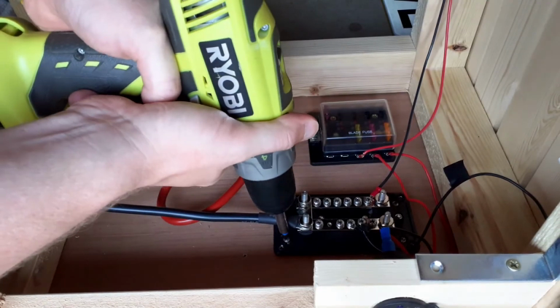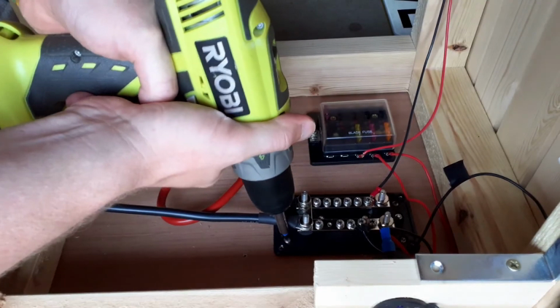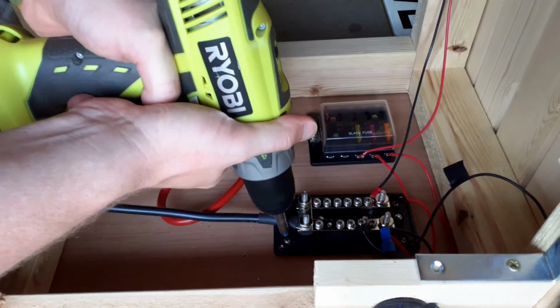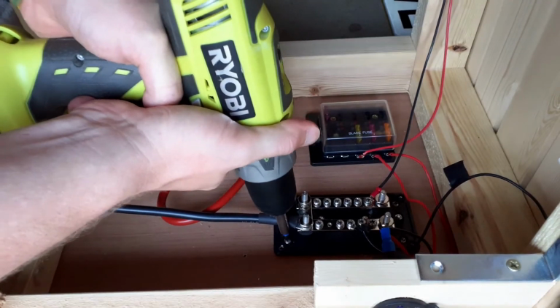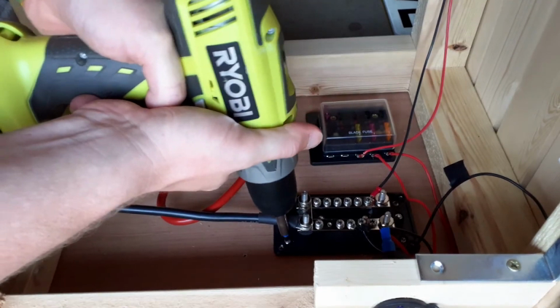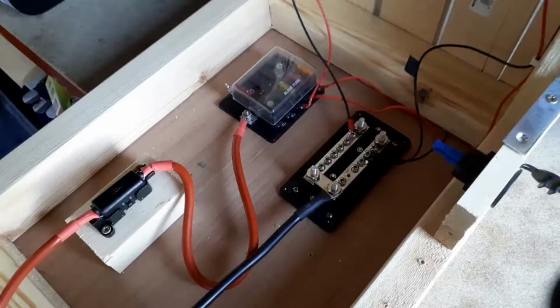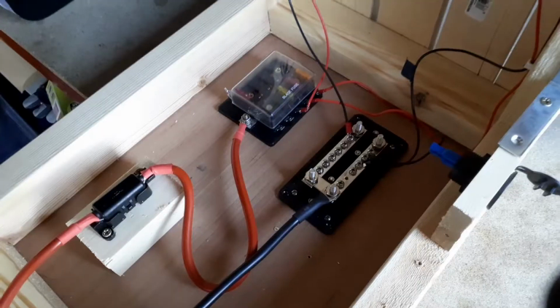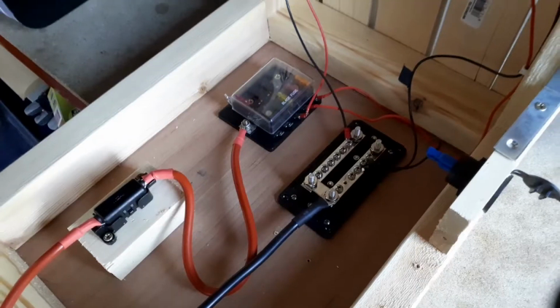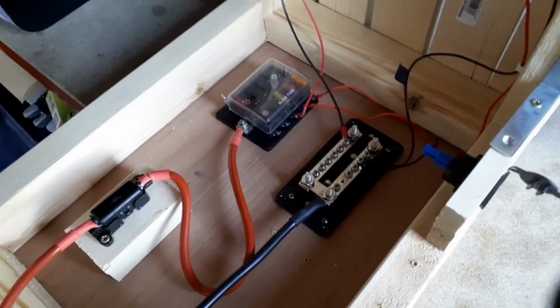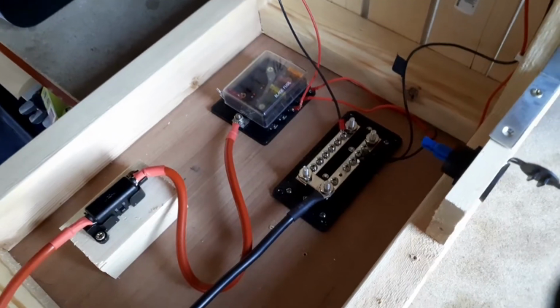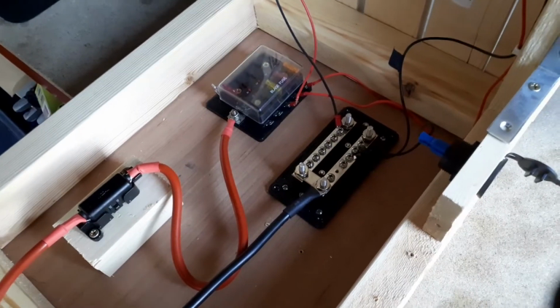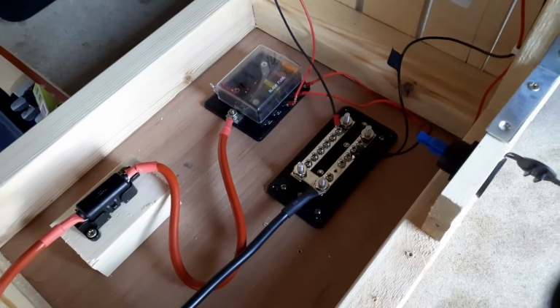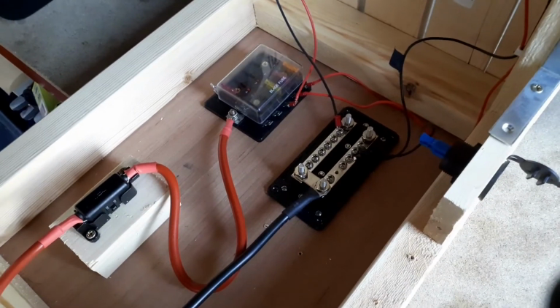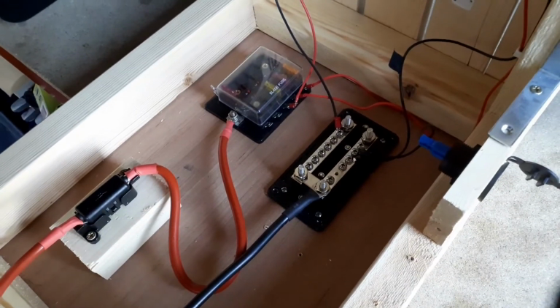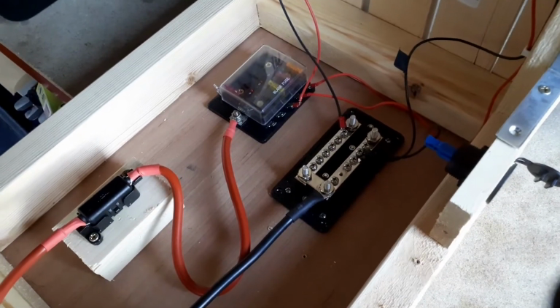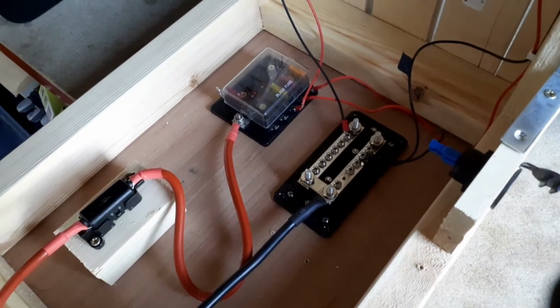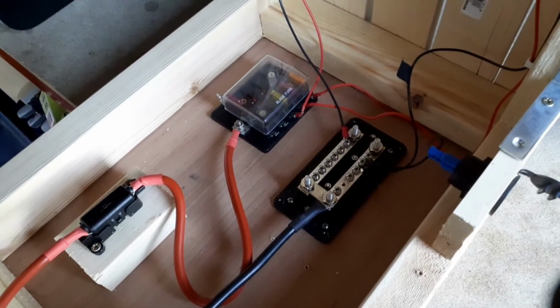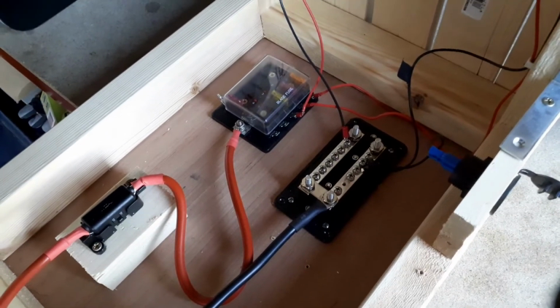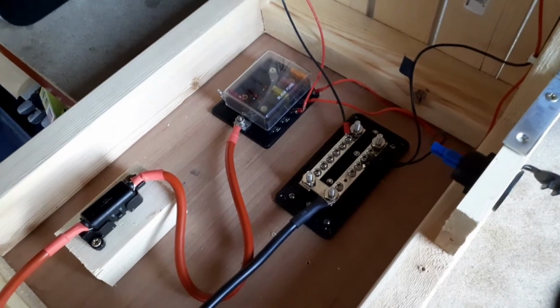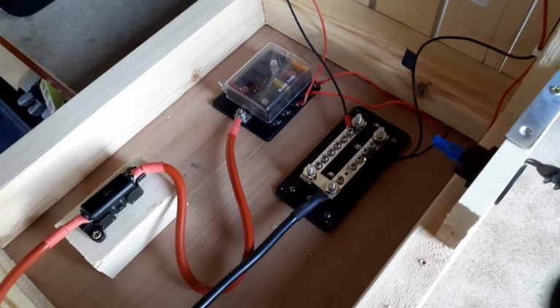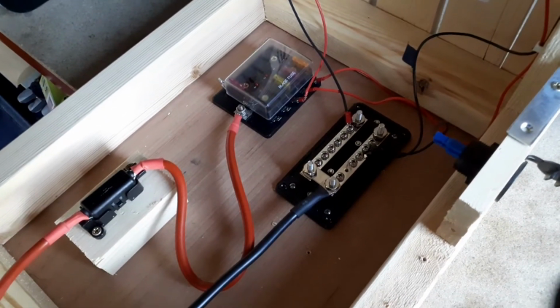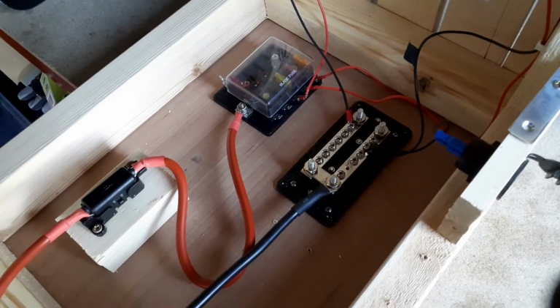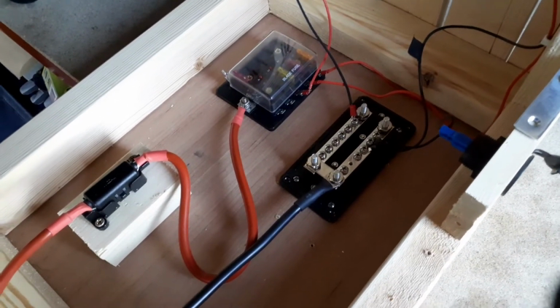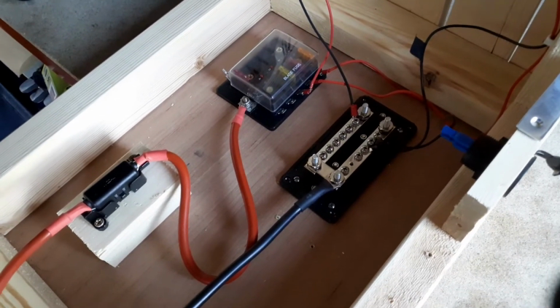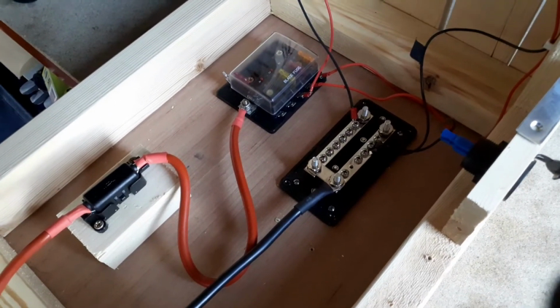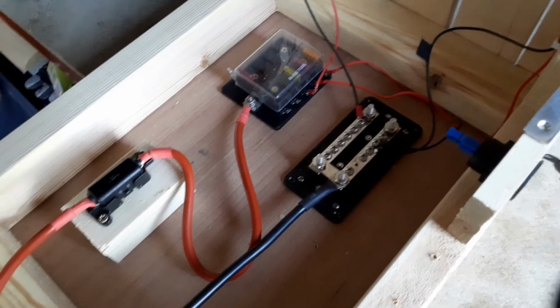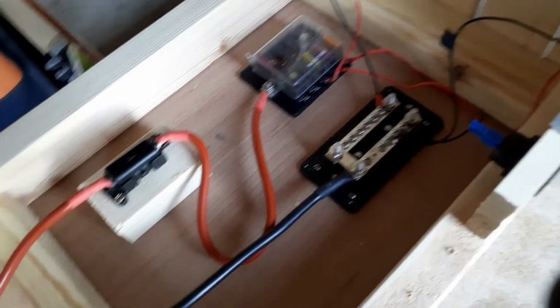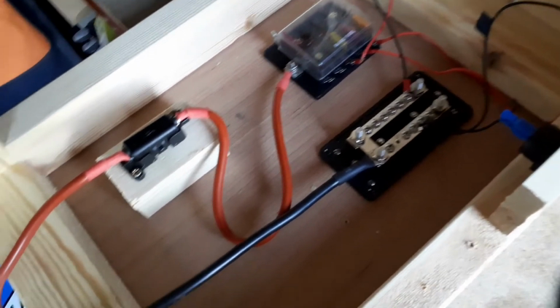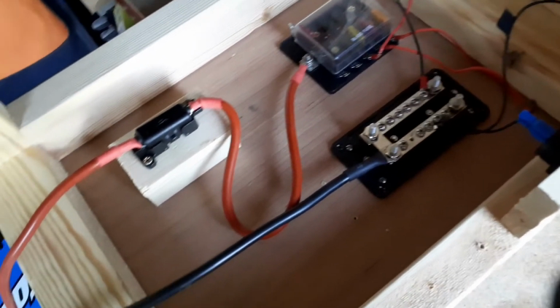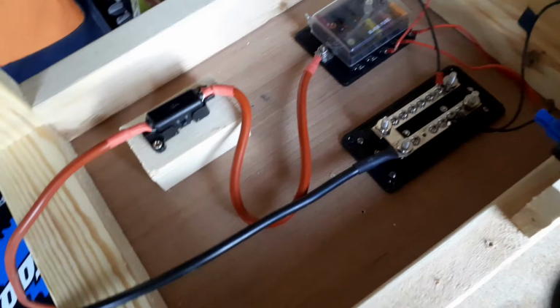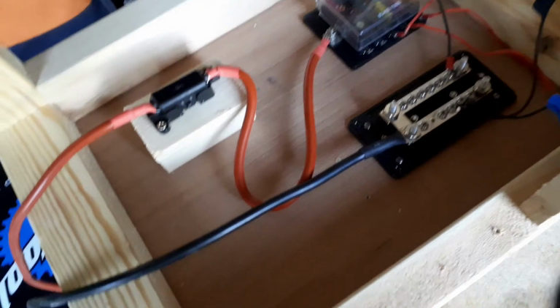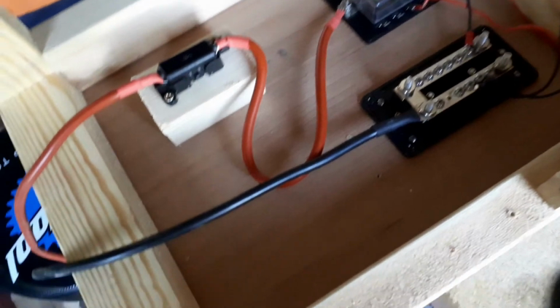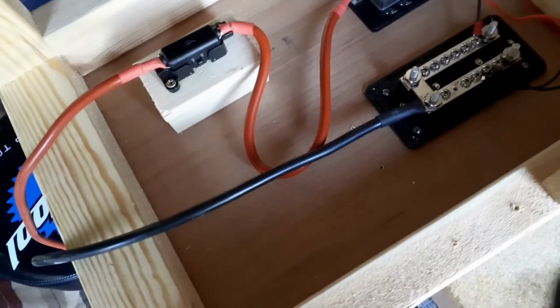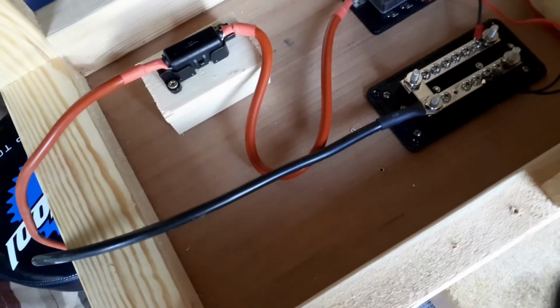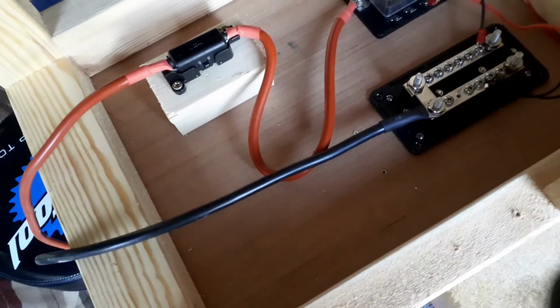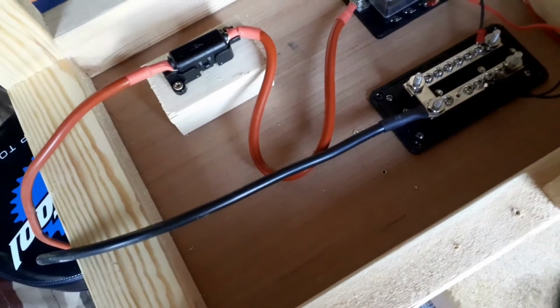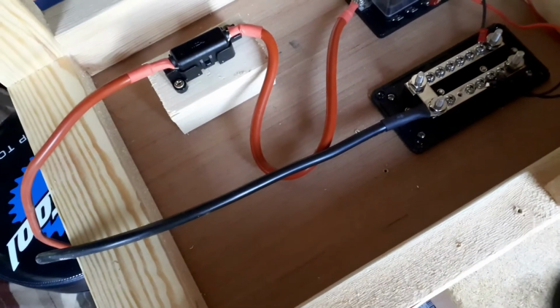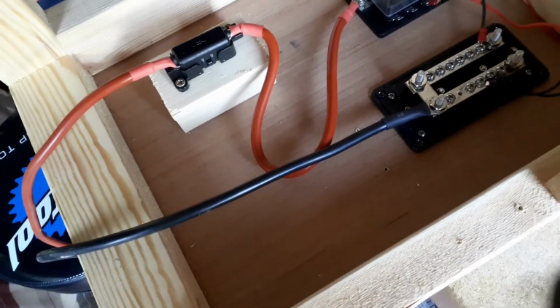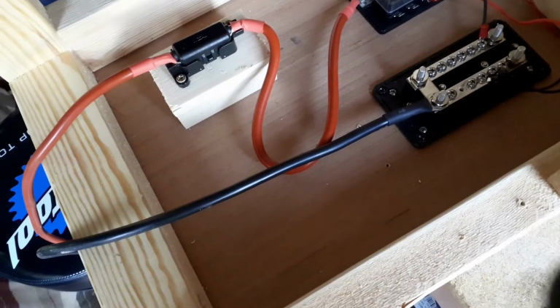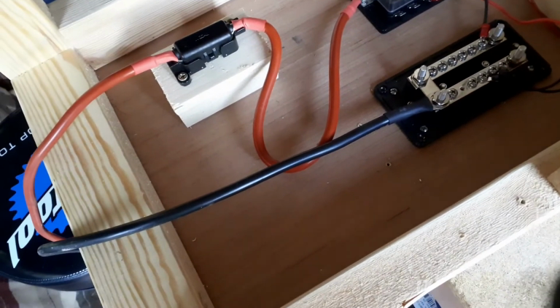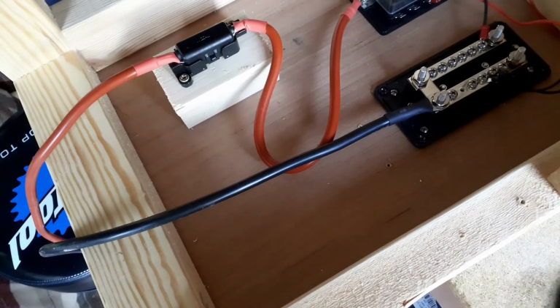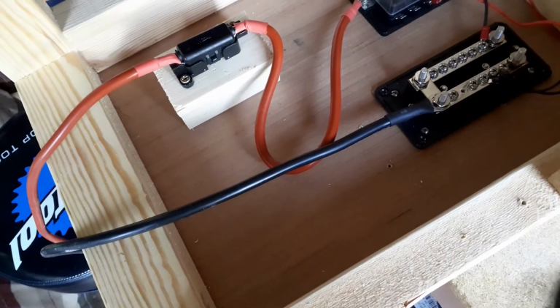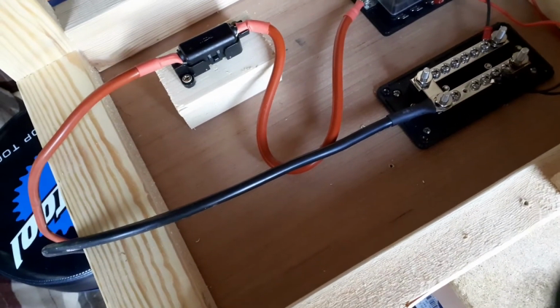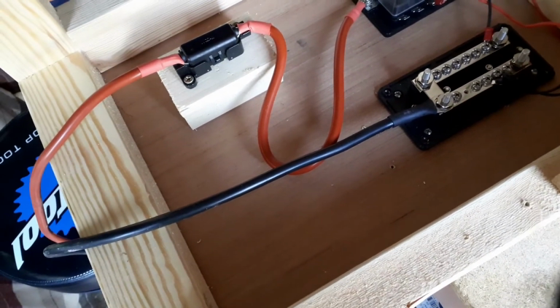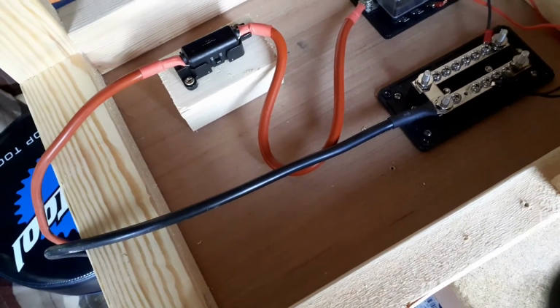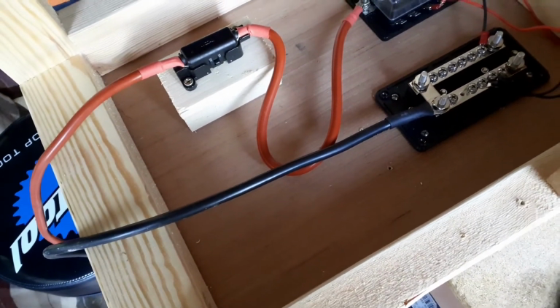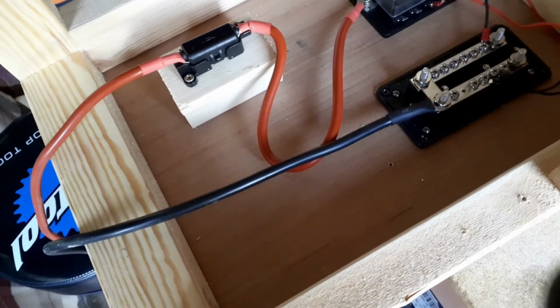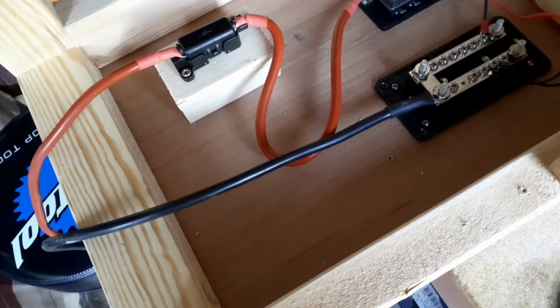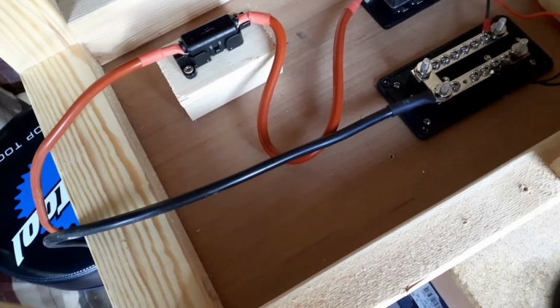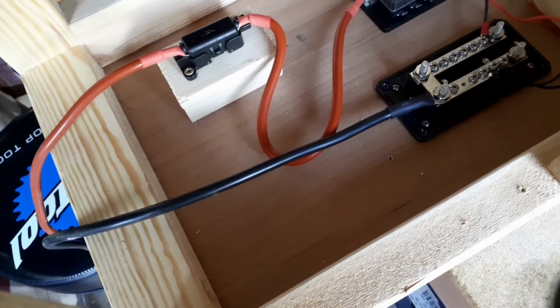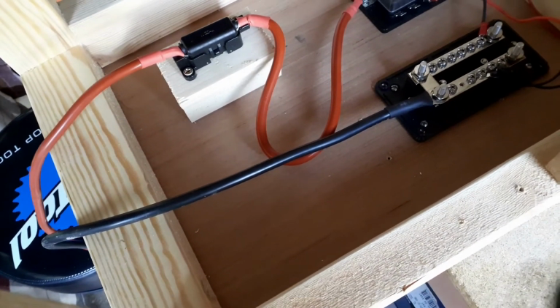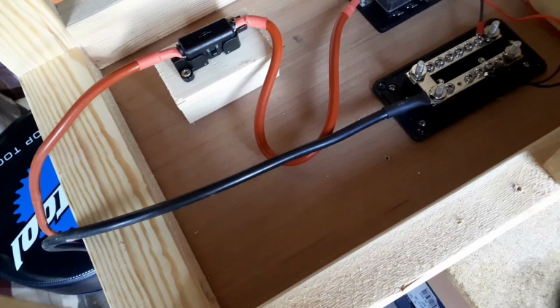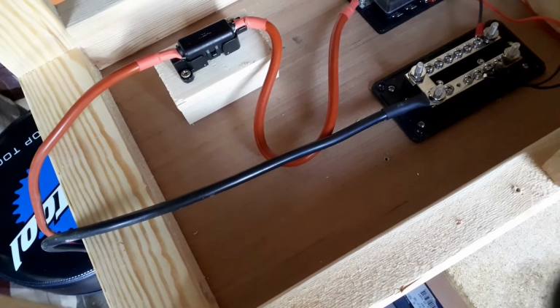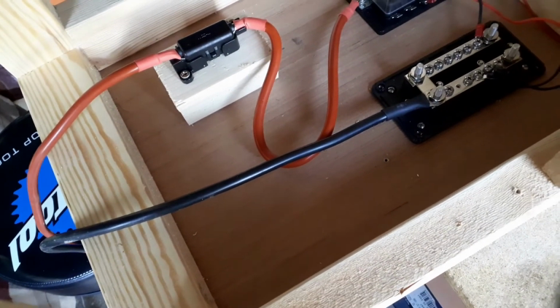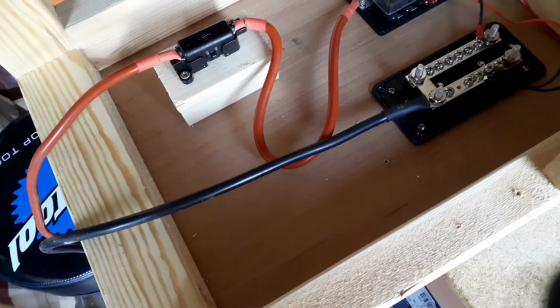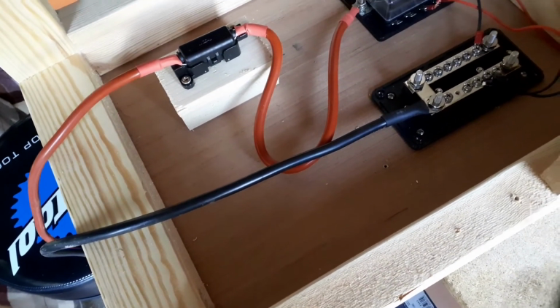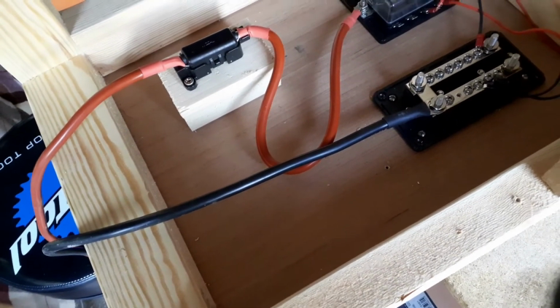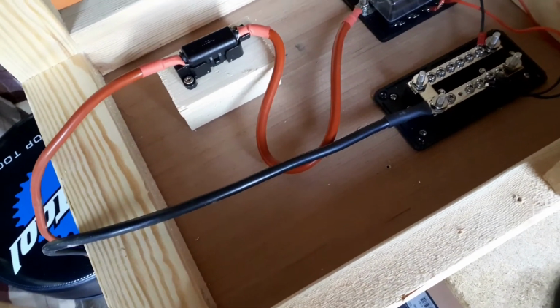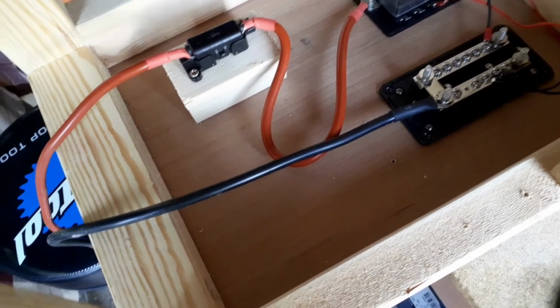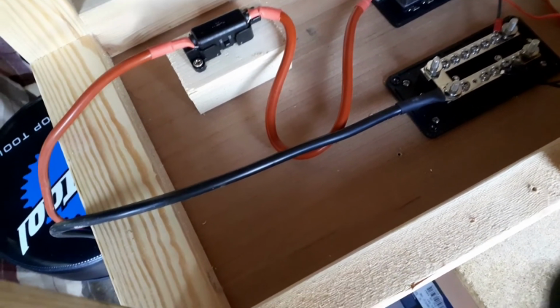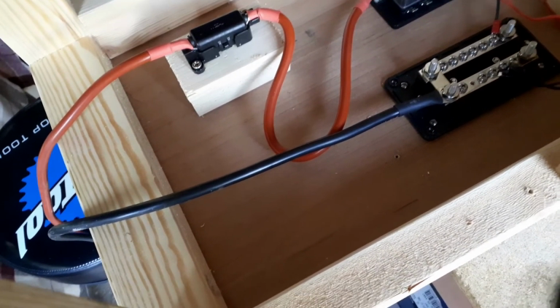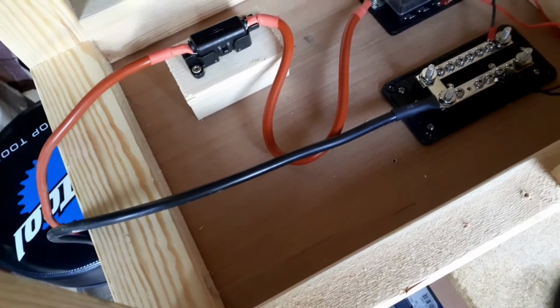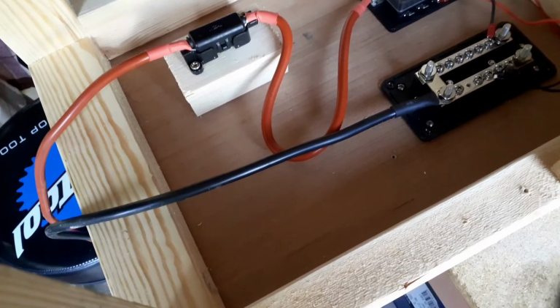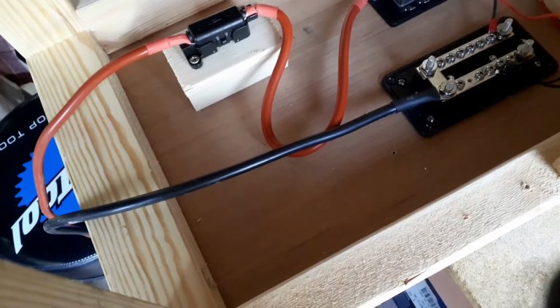Right, got that shifted, so we'll now drop in the charge controller about there.